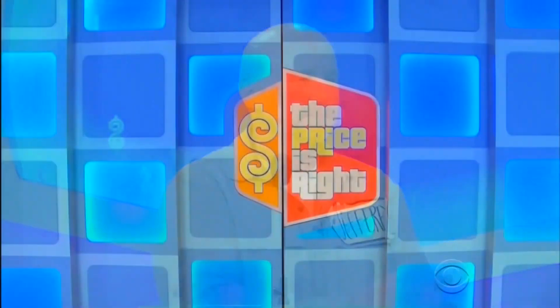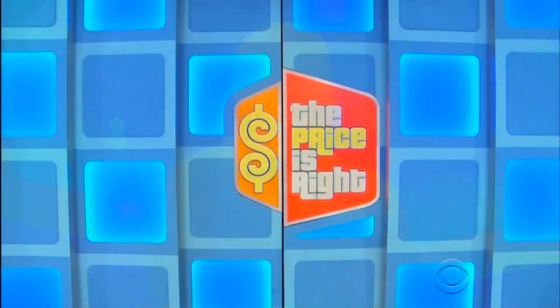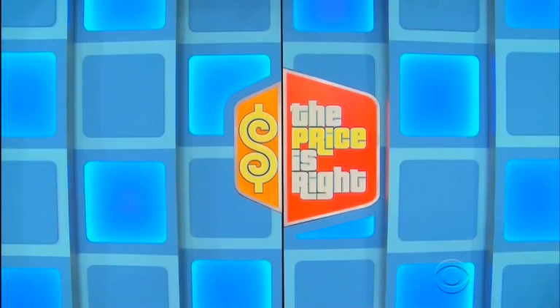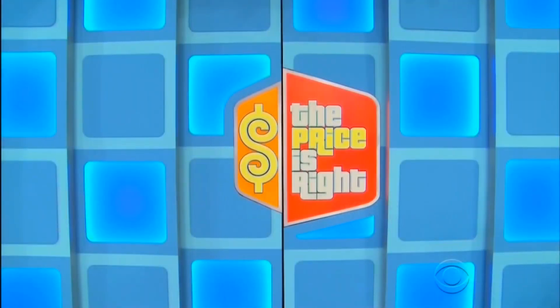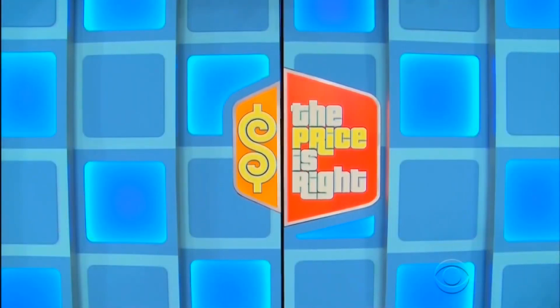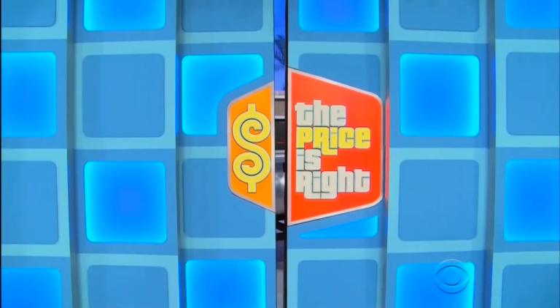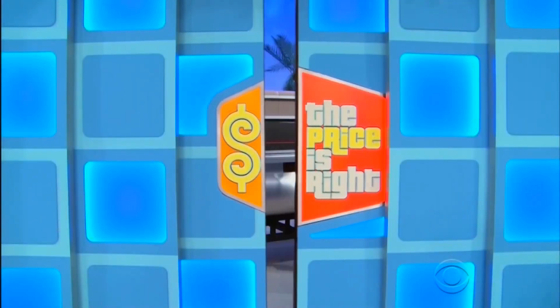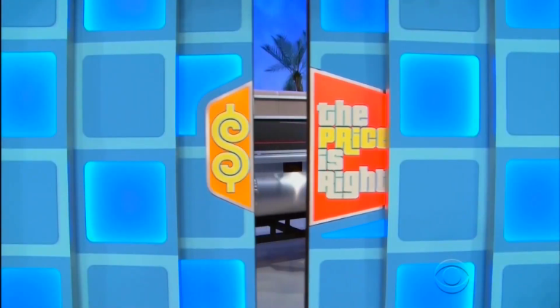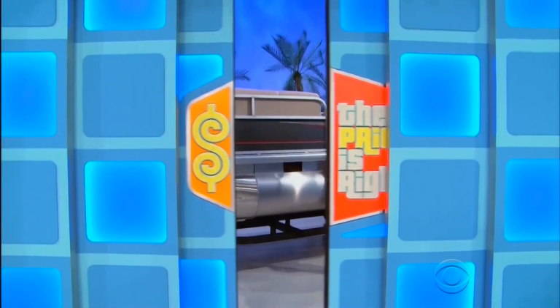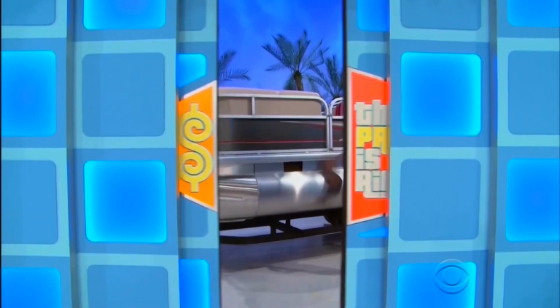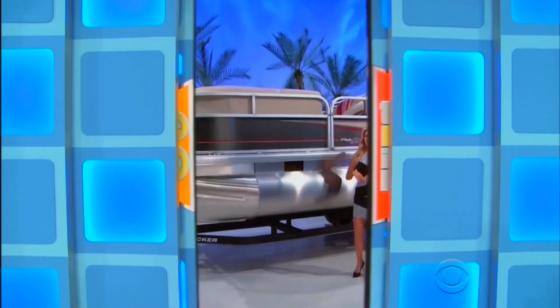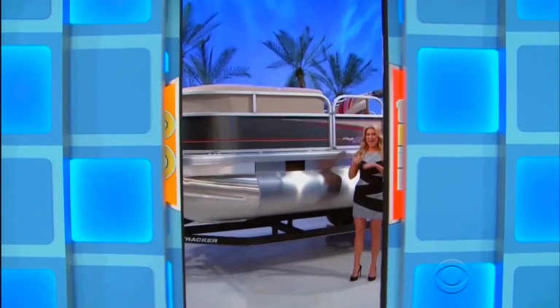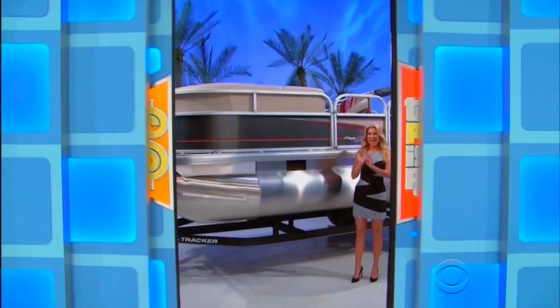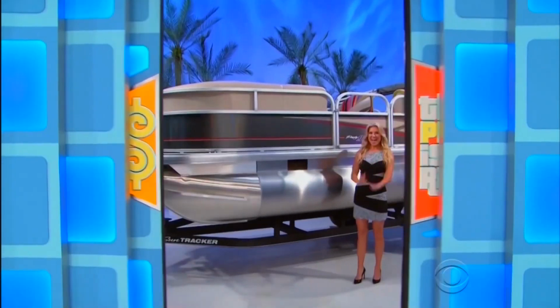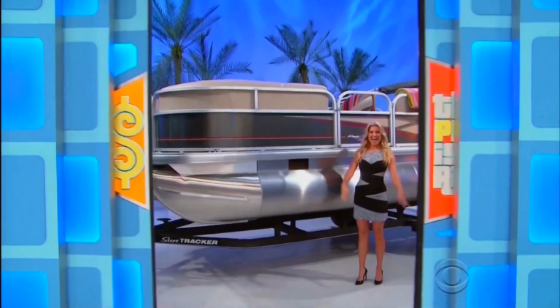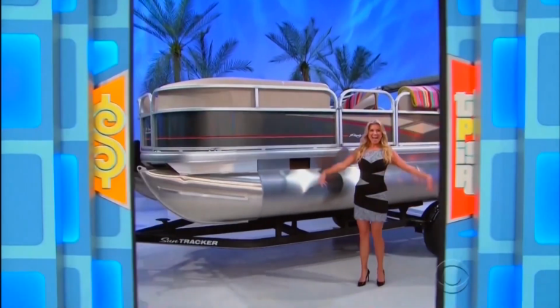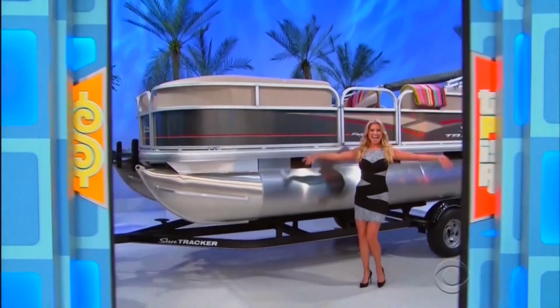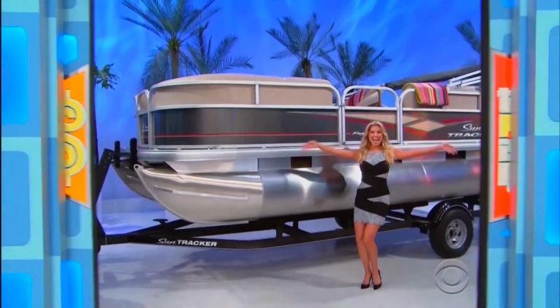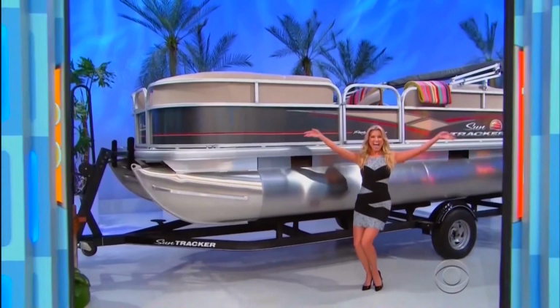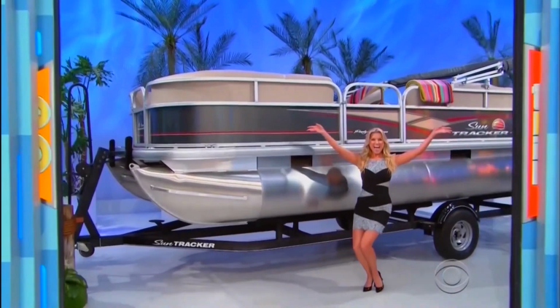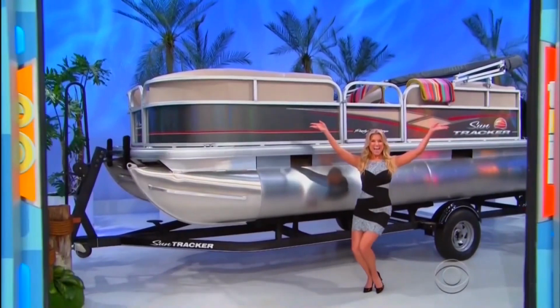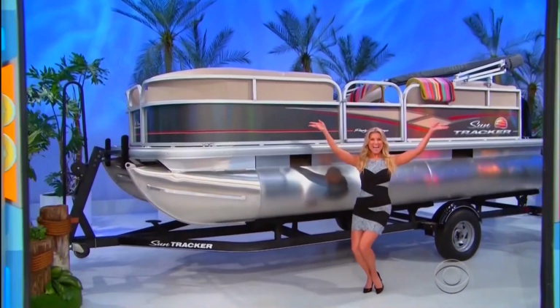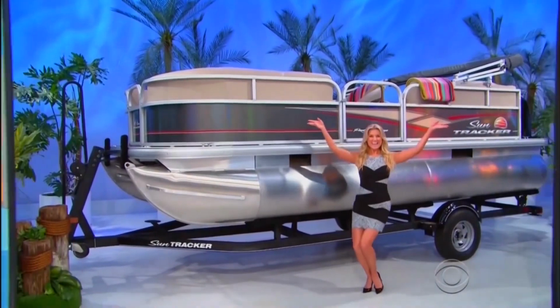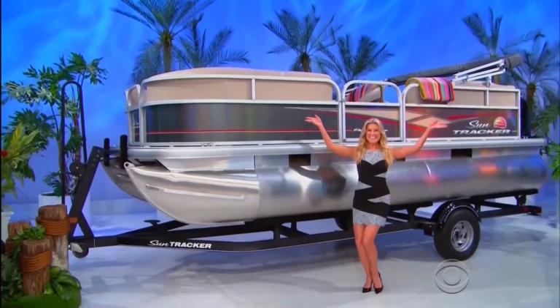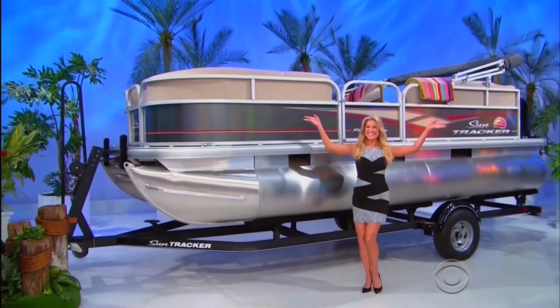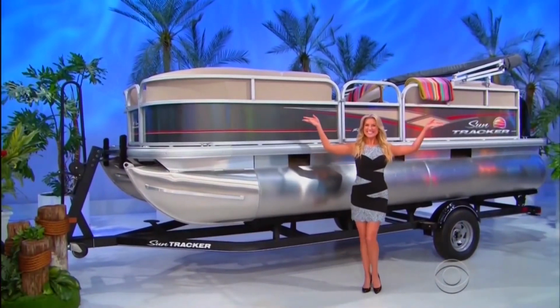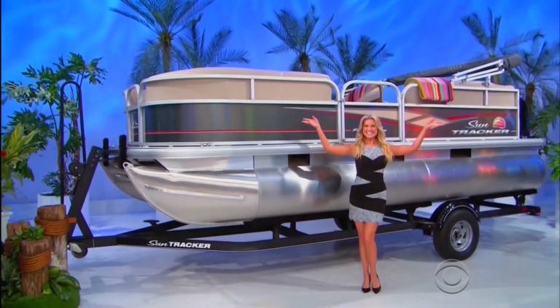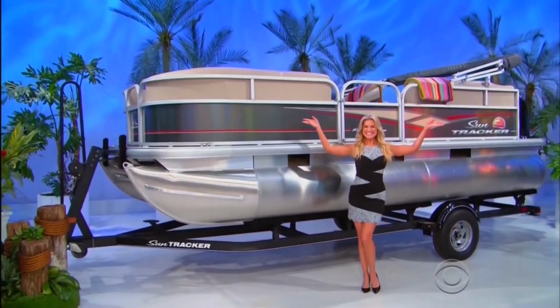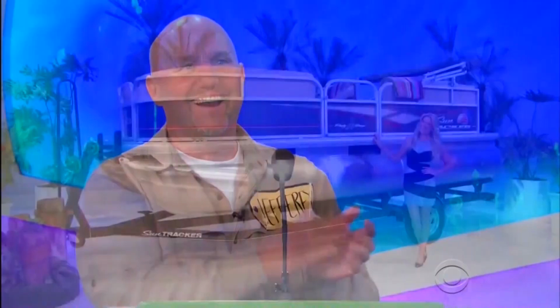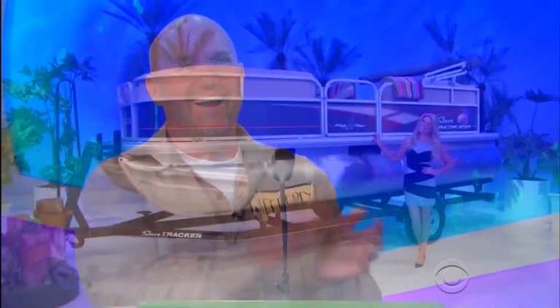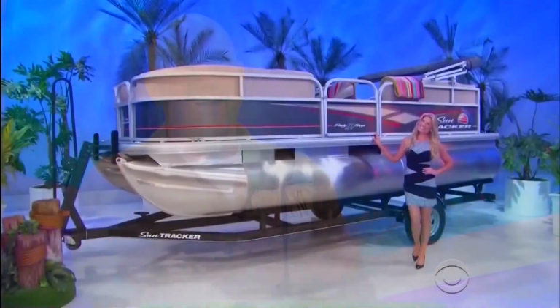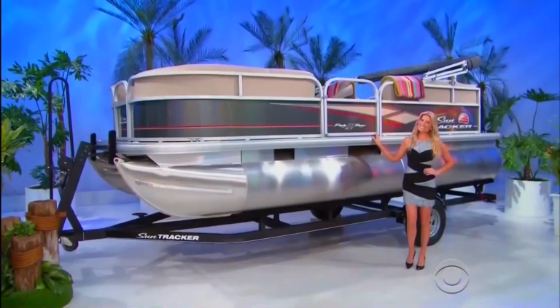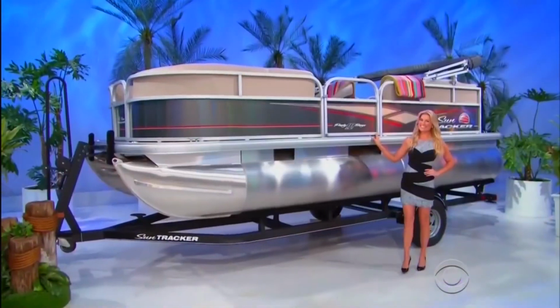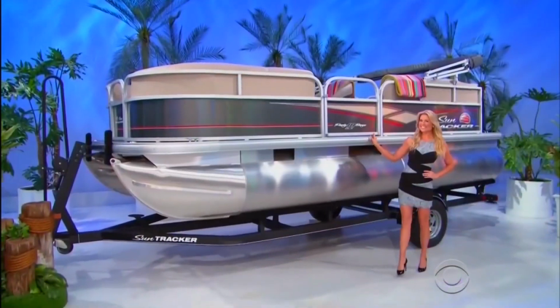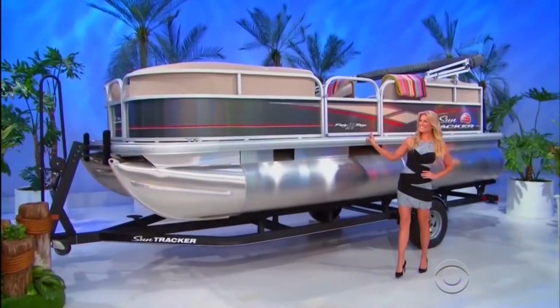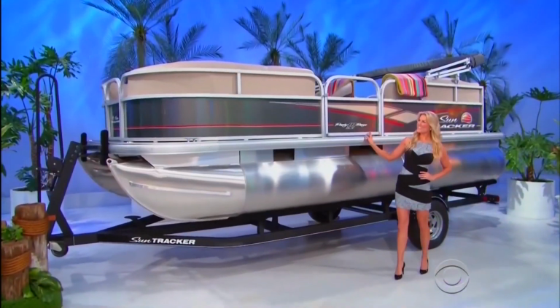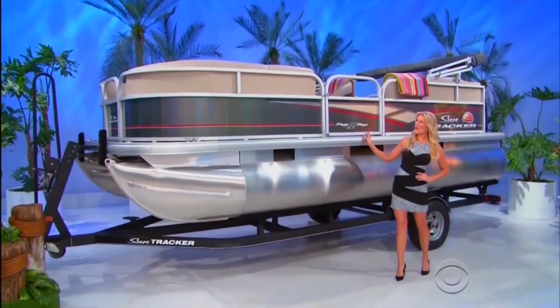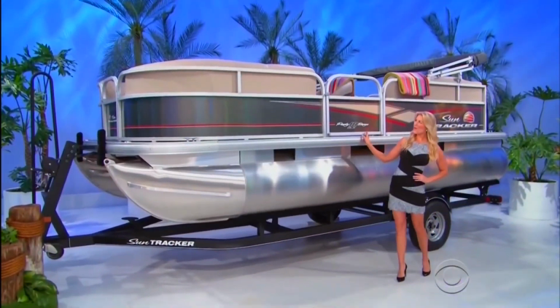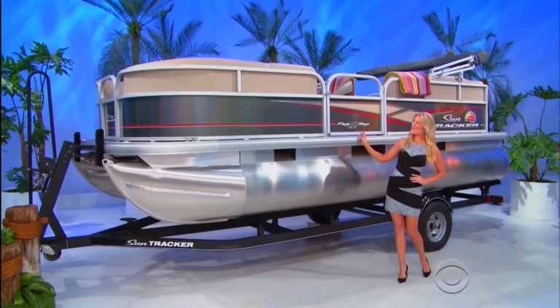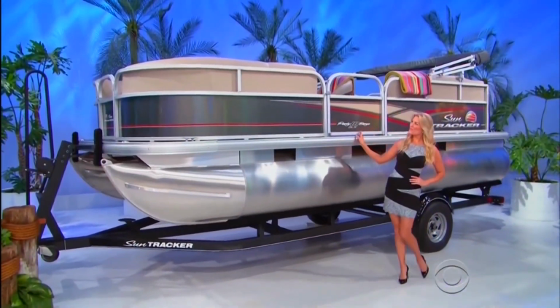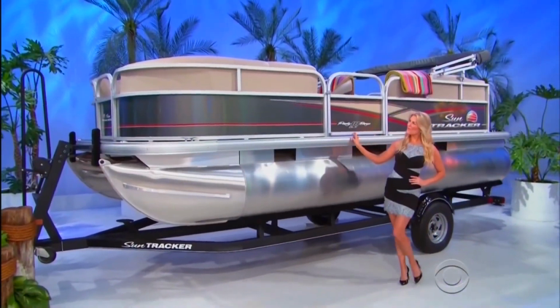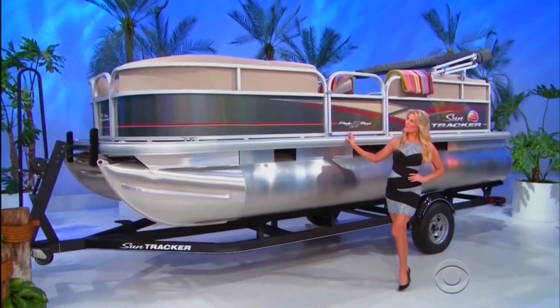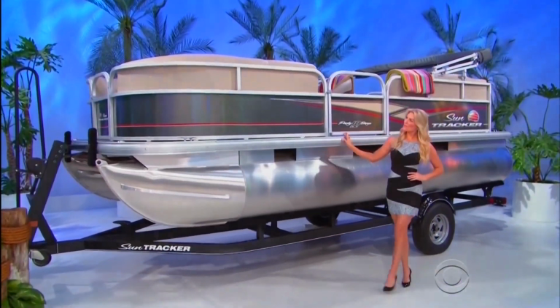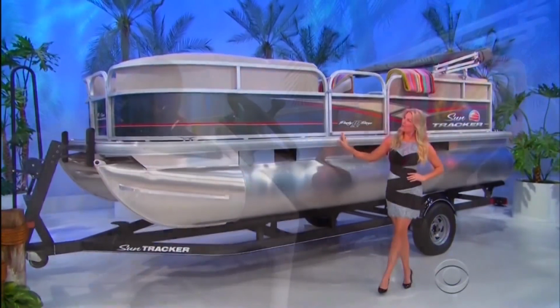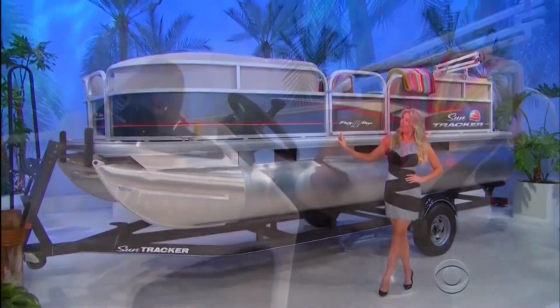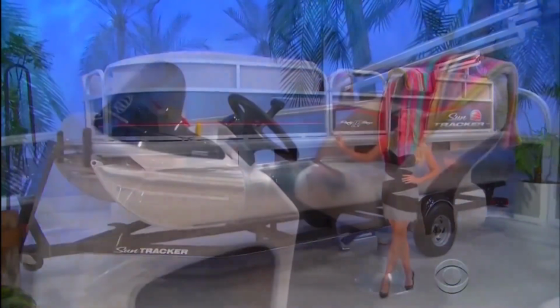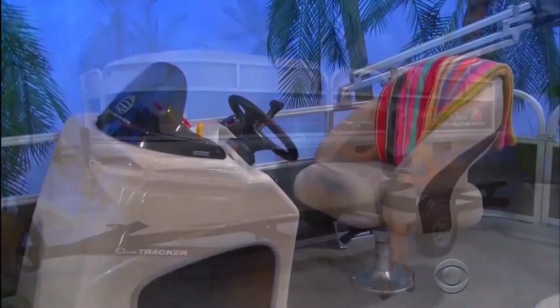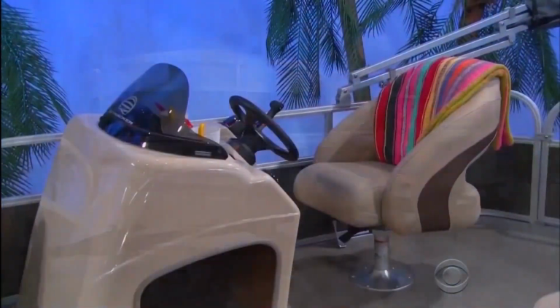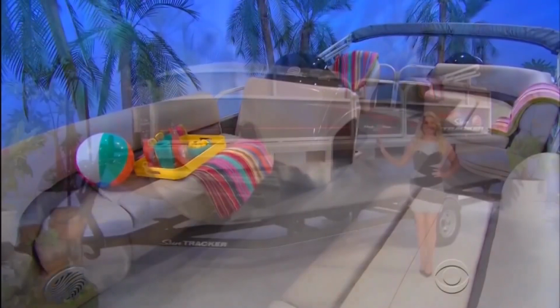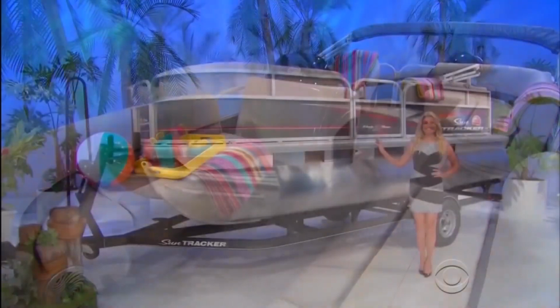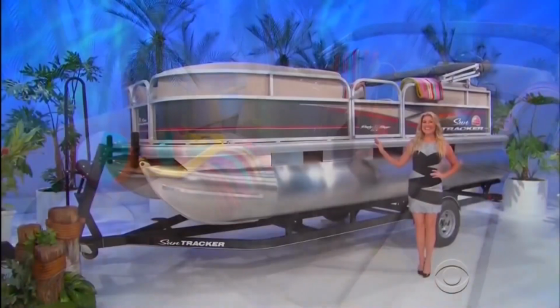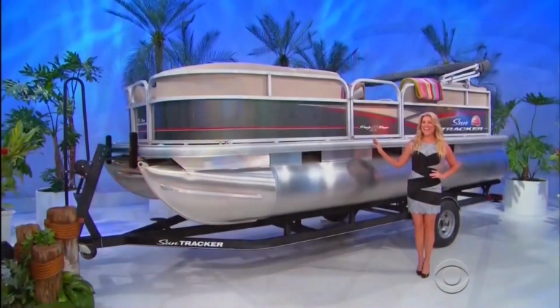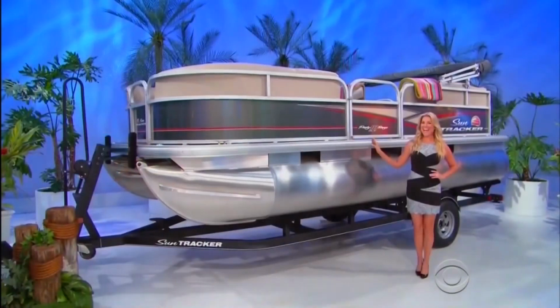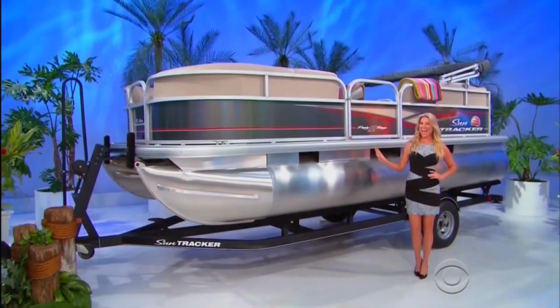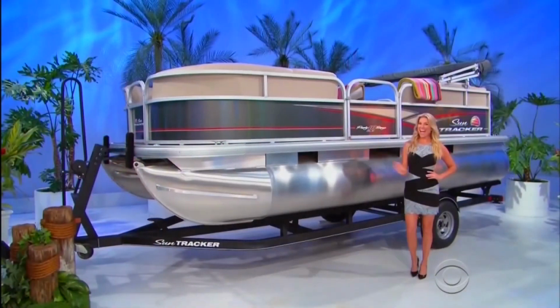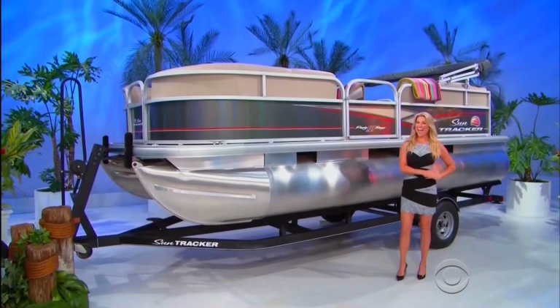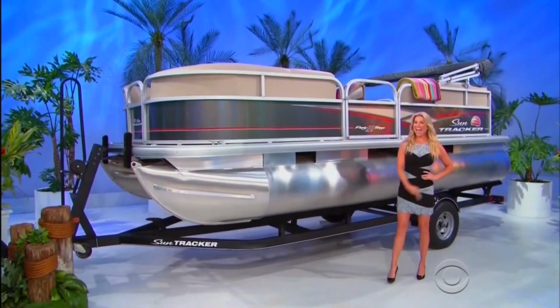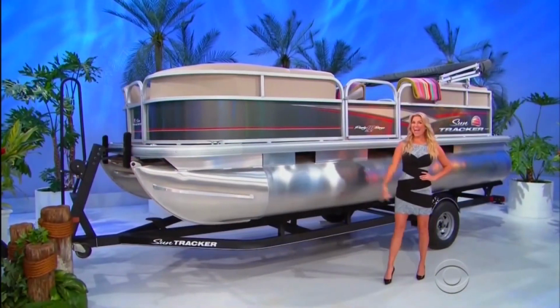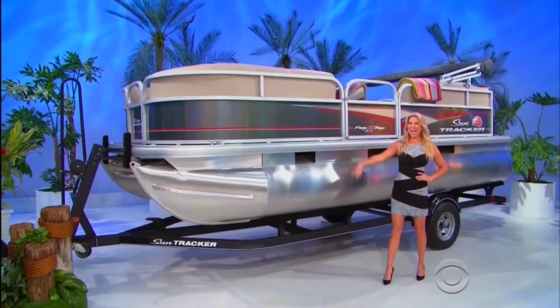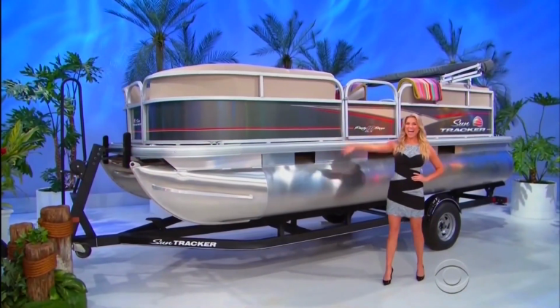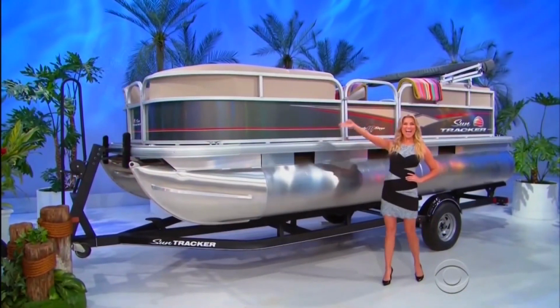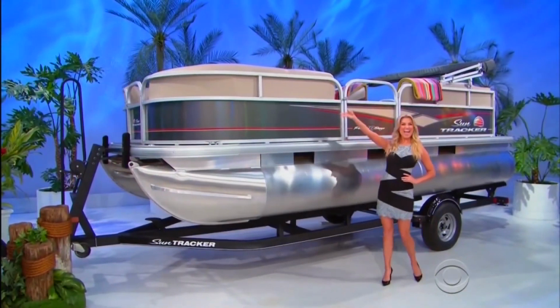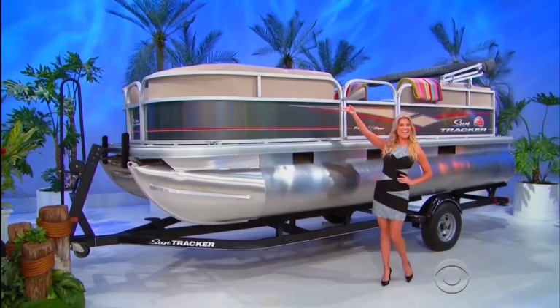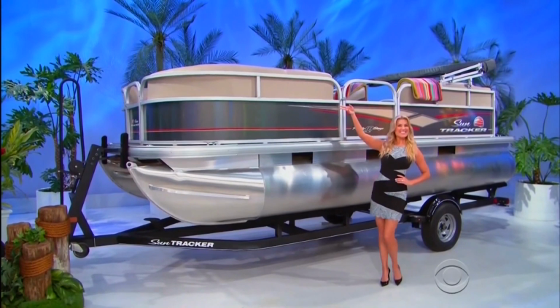On your new party boat! With seating for nine — a trailer is included!